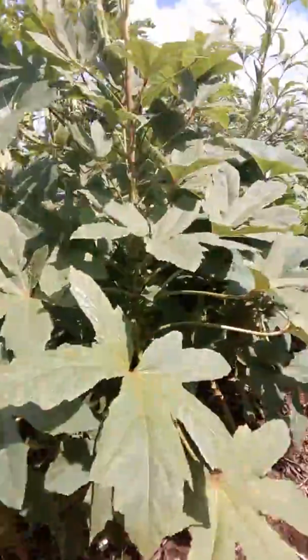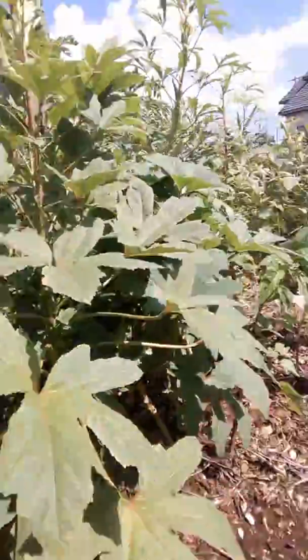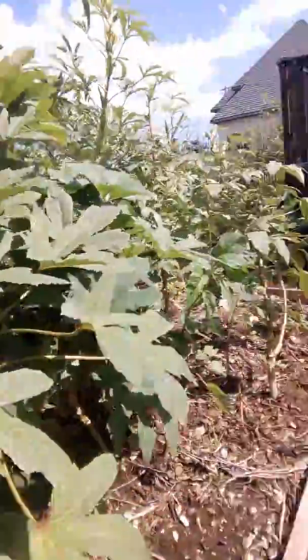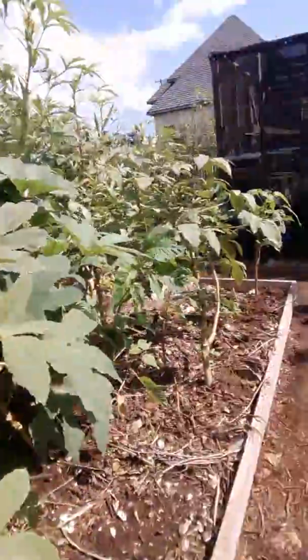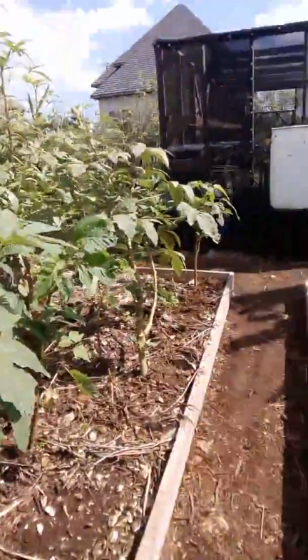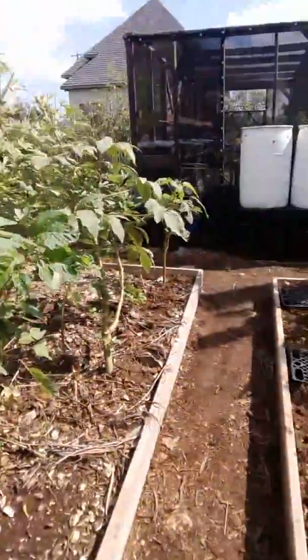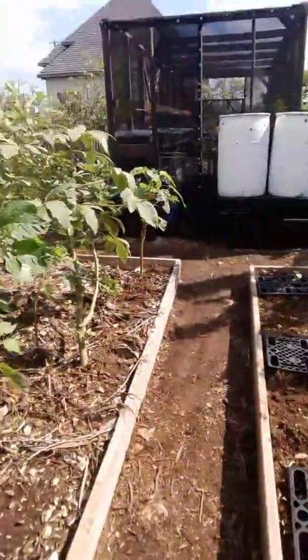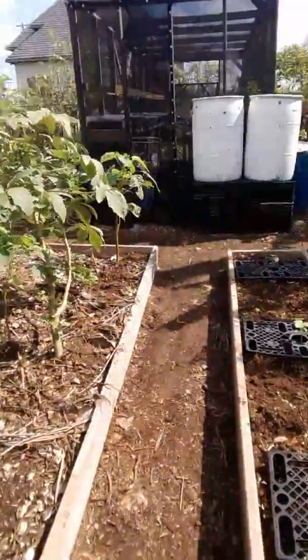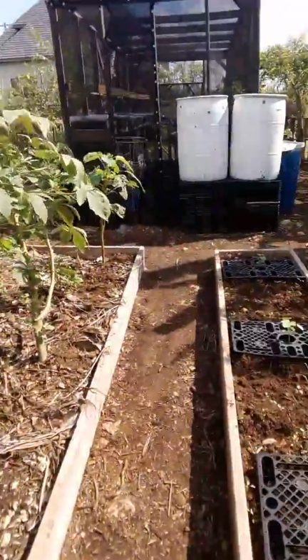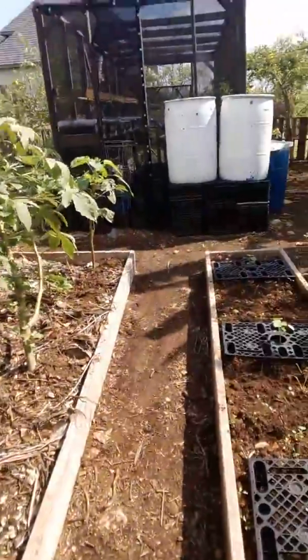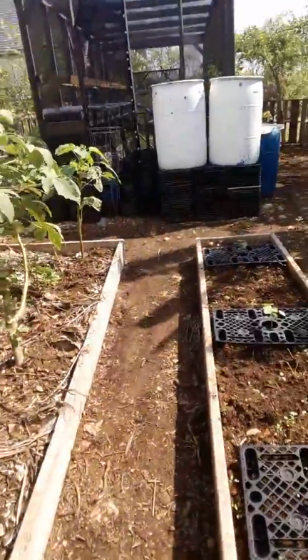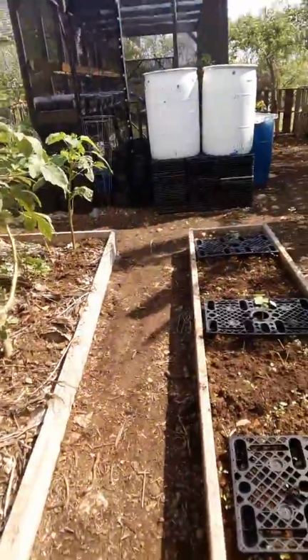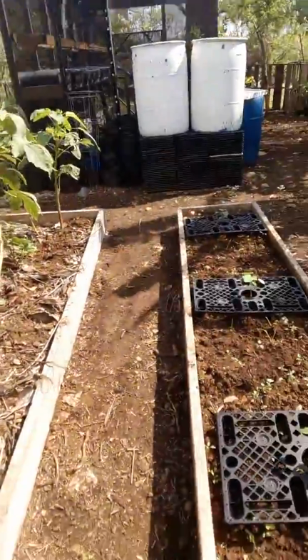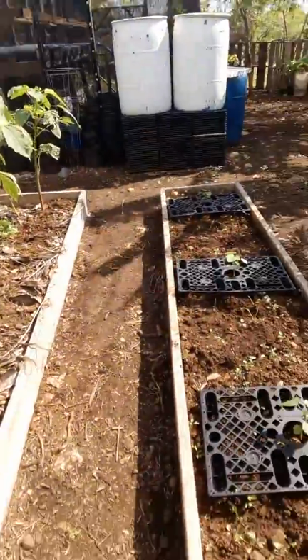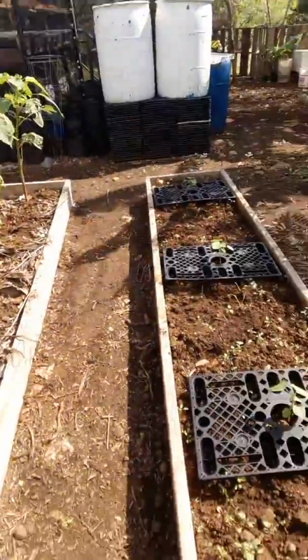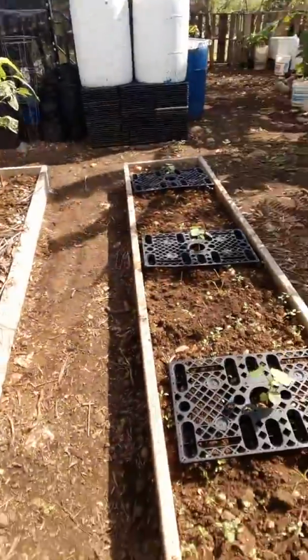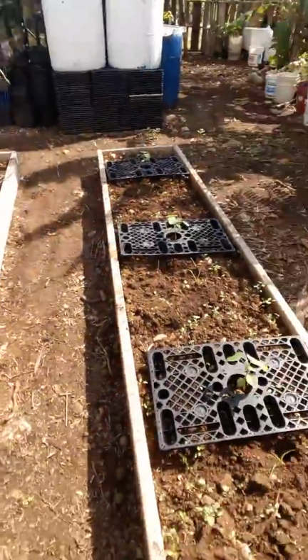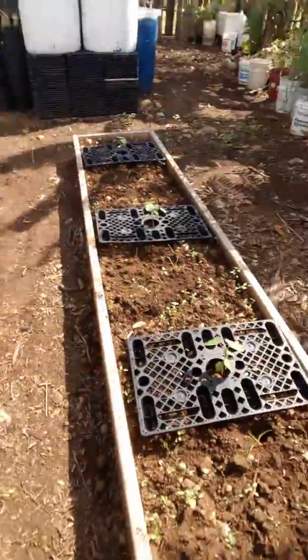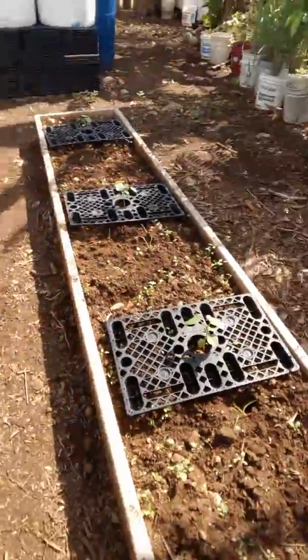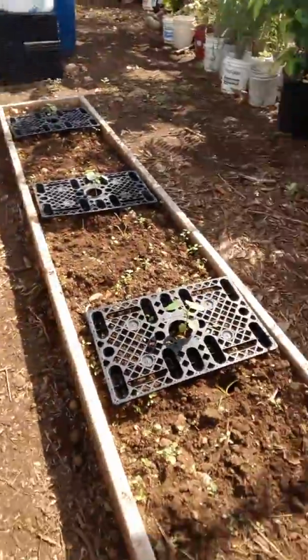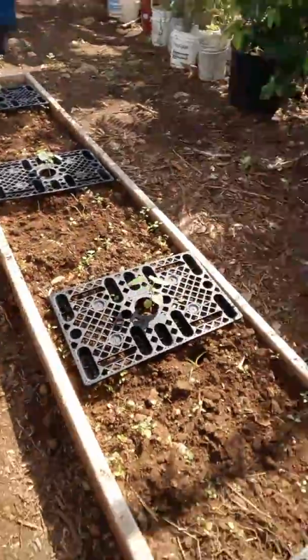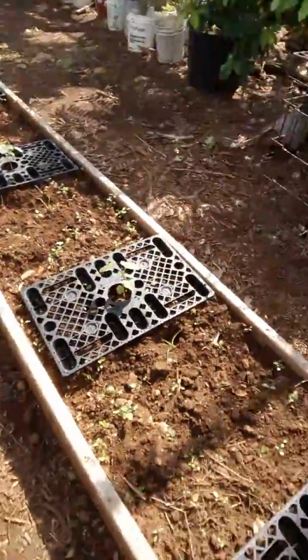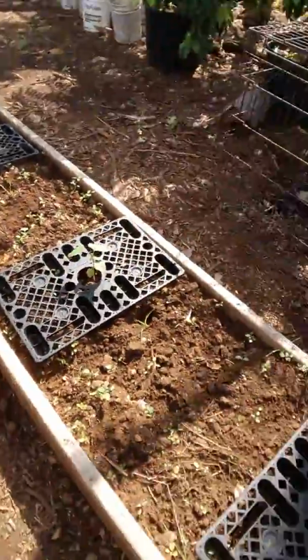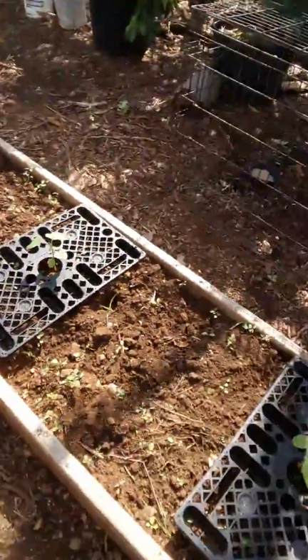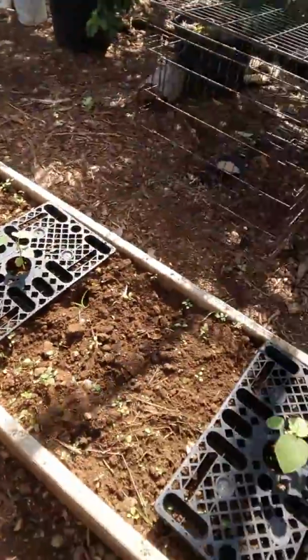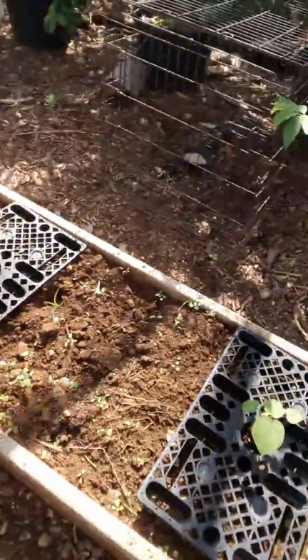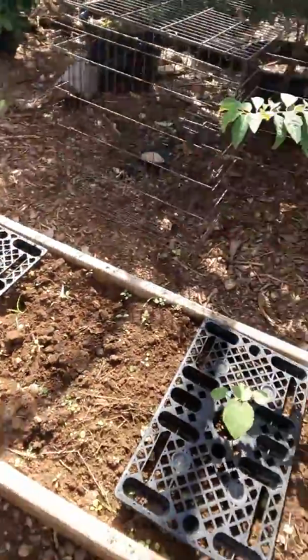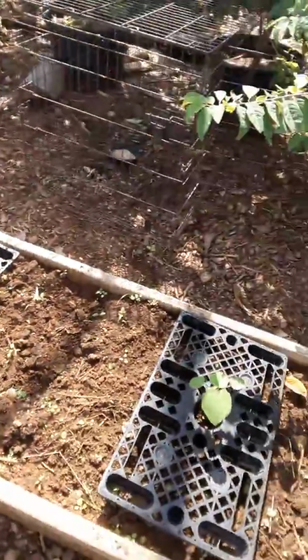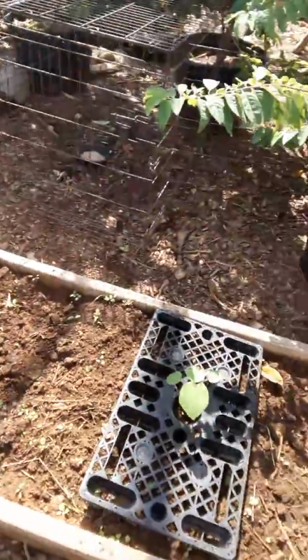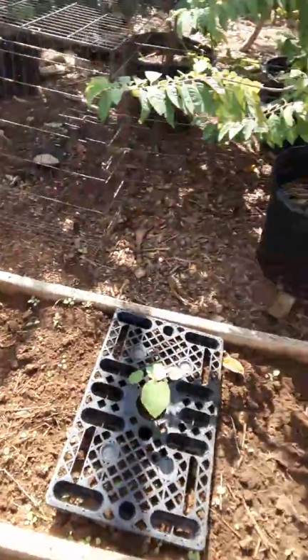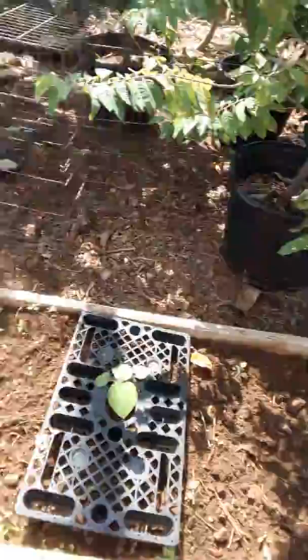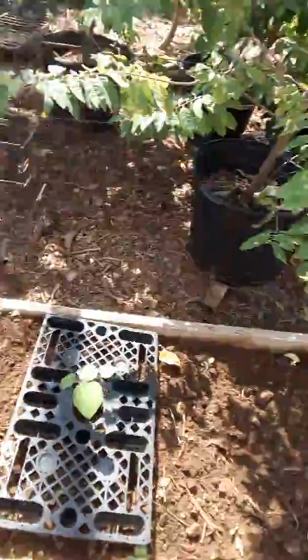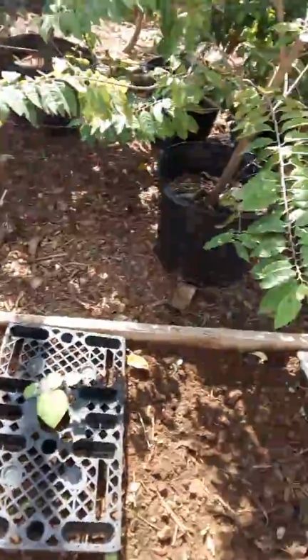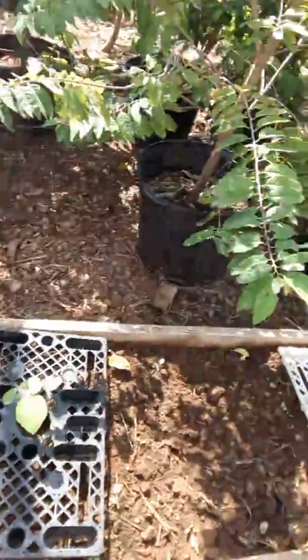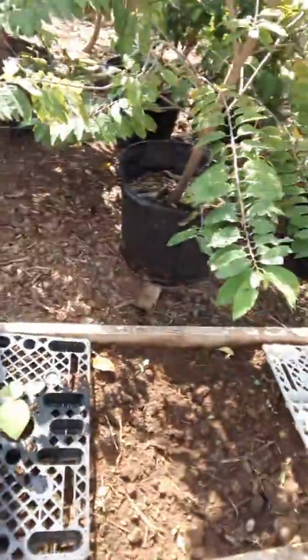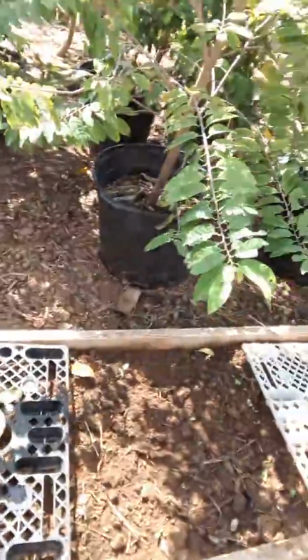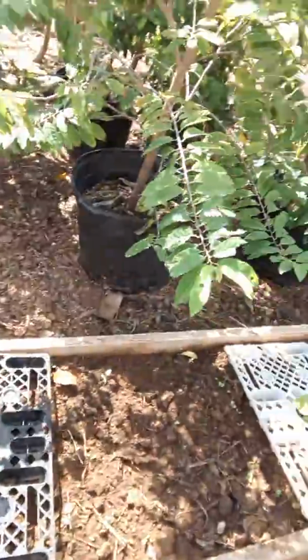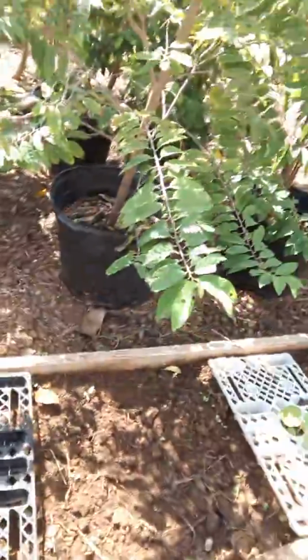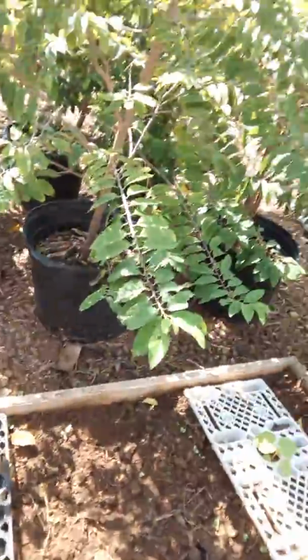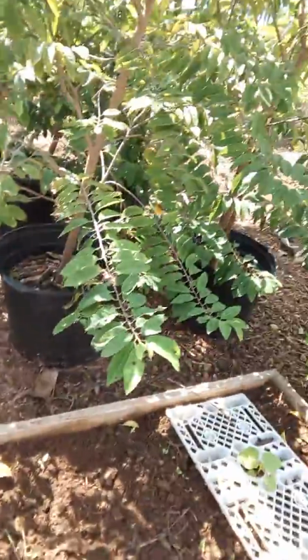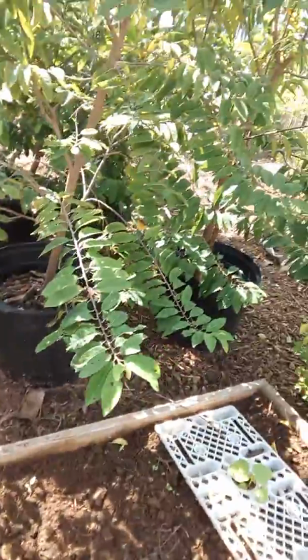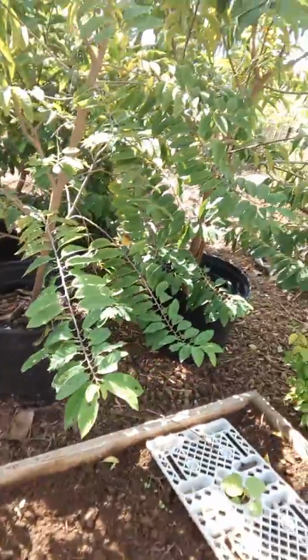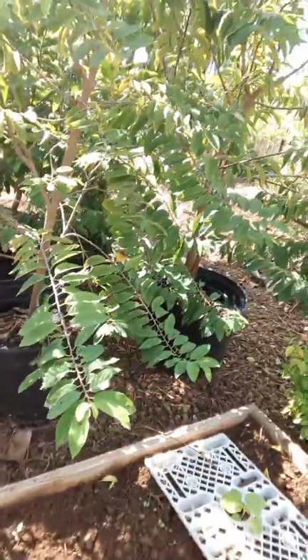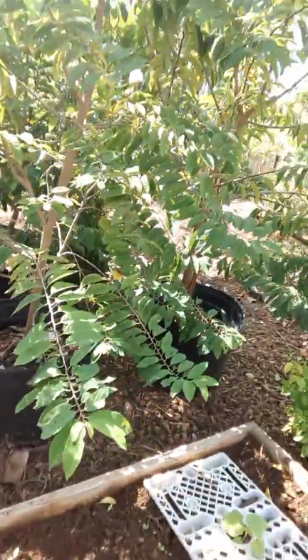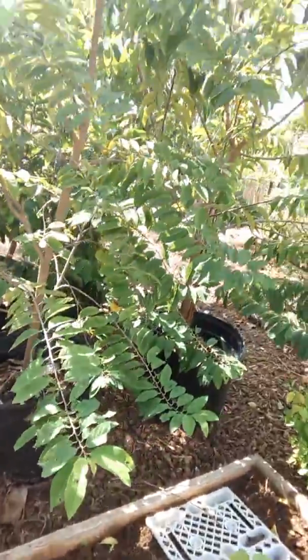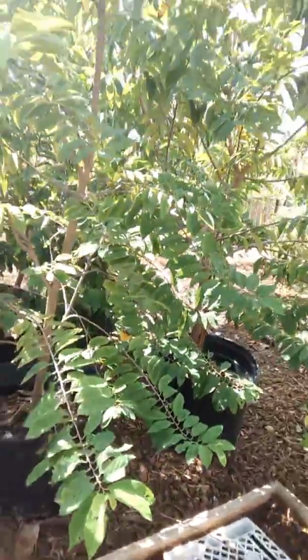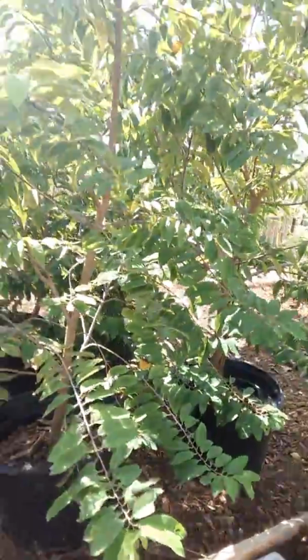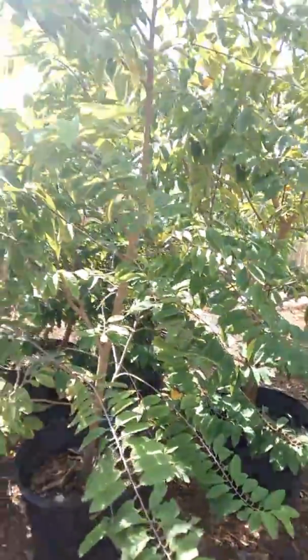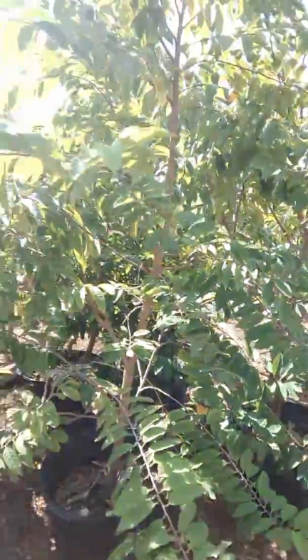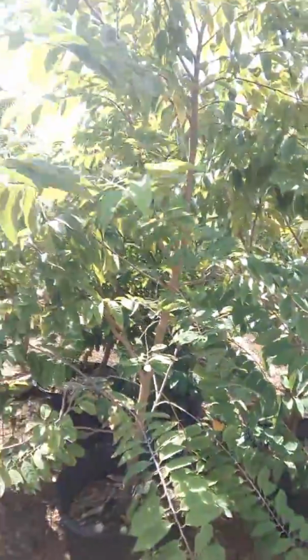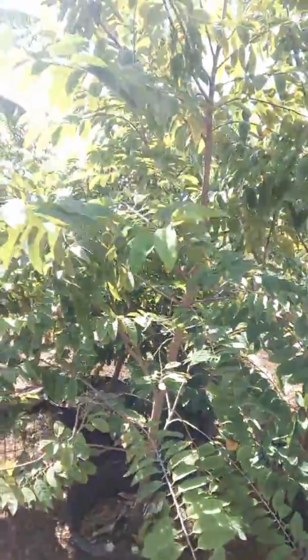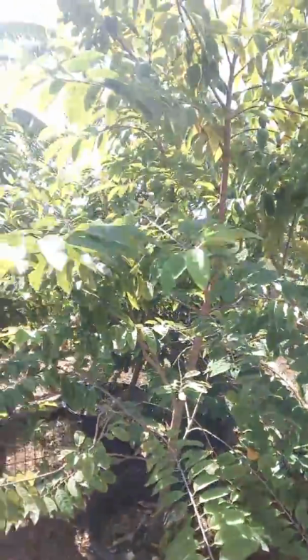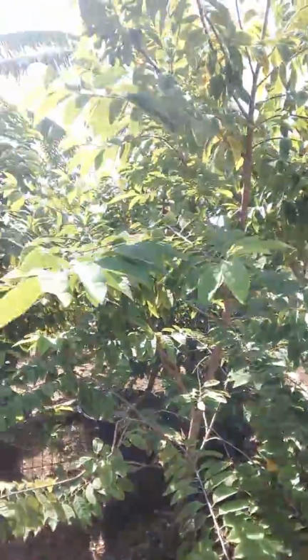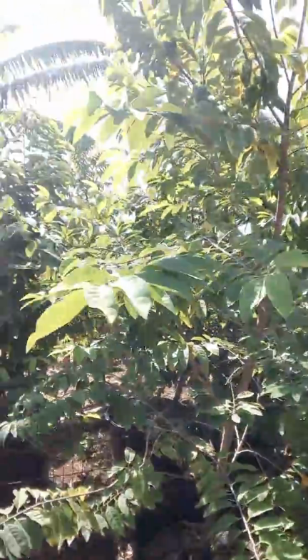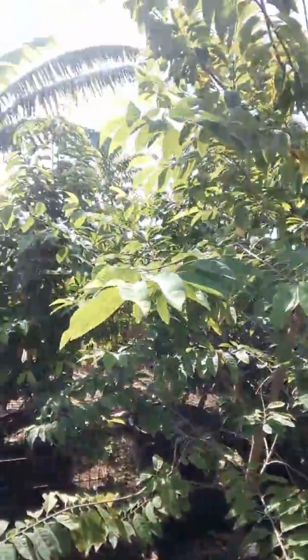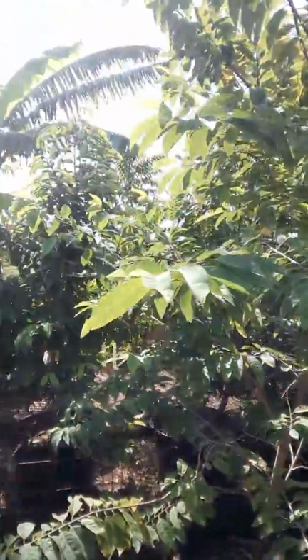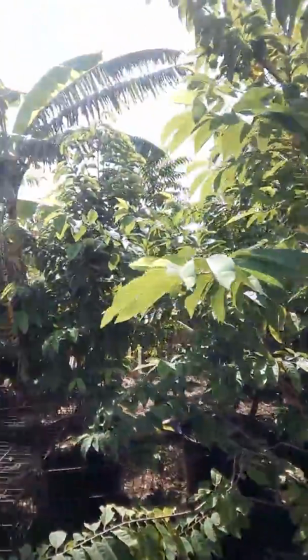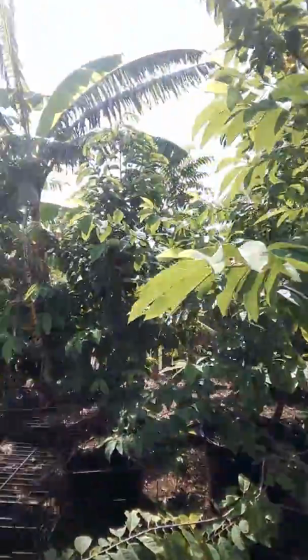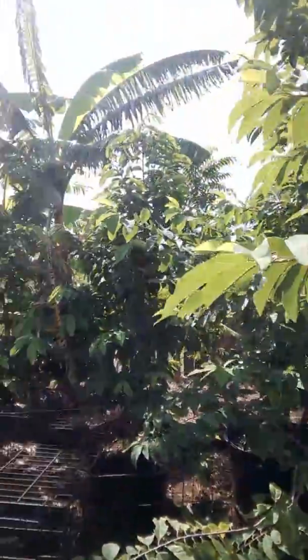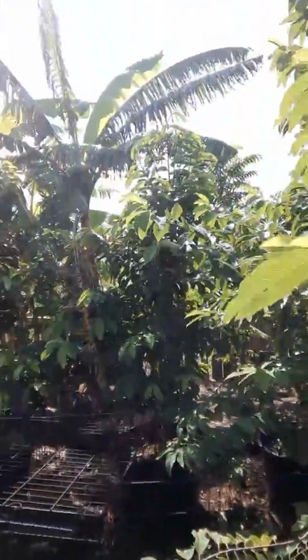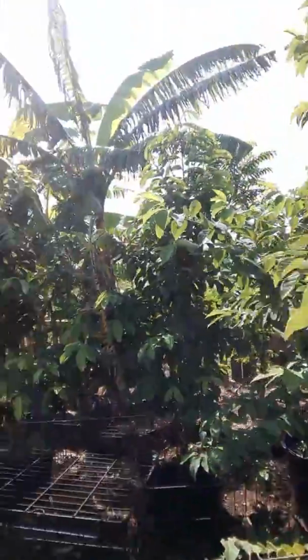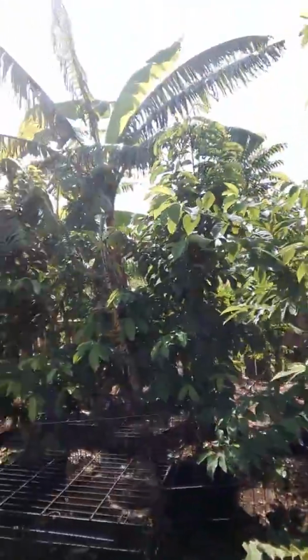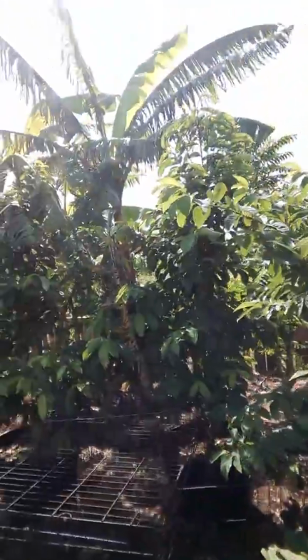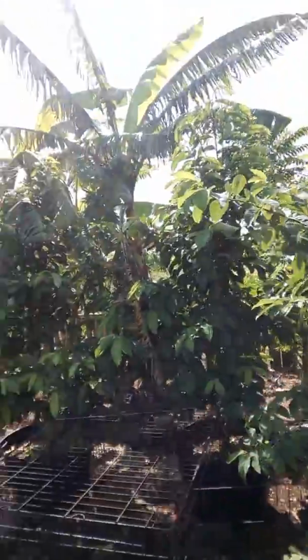Here we have more new okra coming in. Sweet soursop trees, obviously.